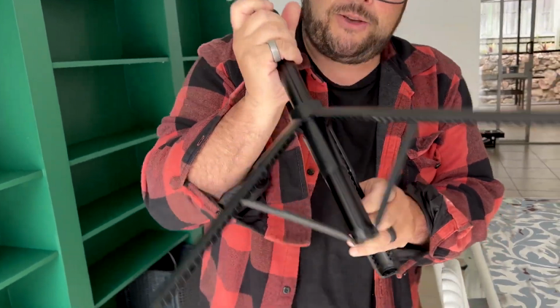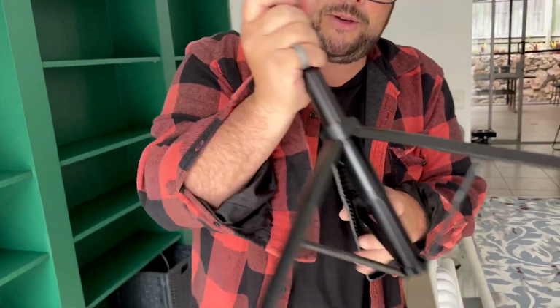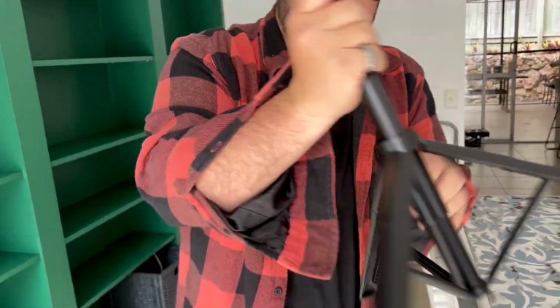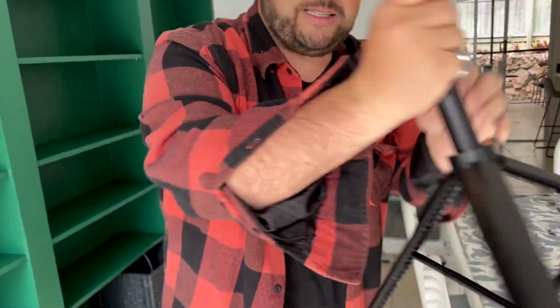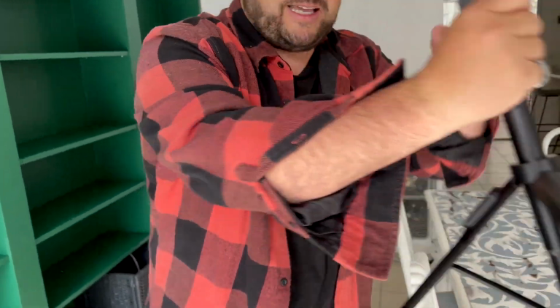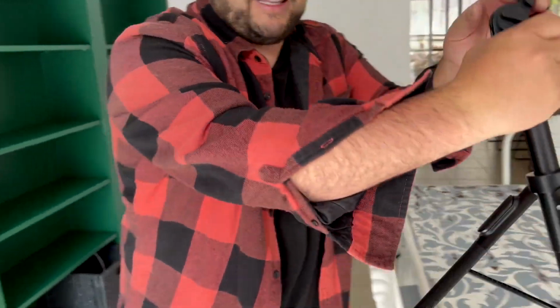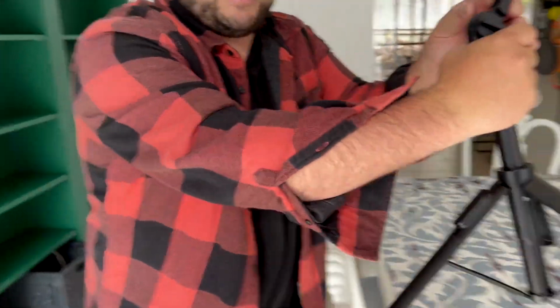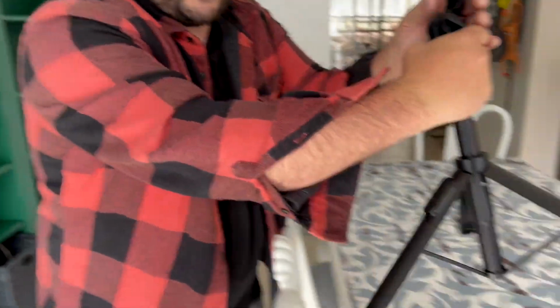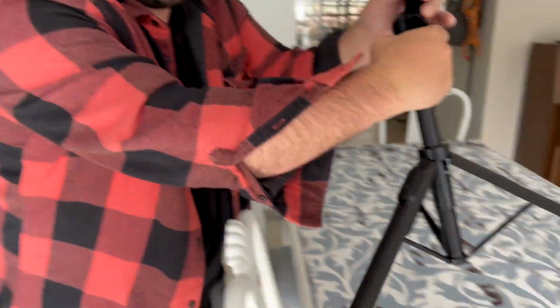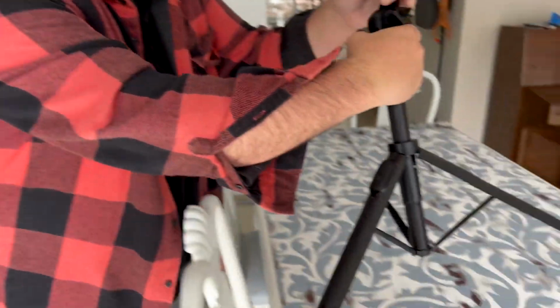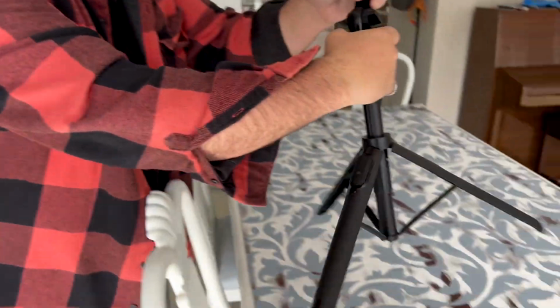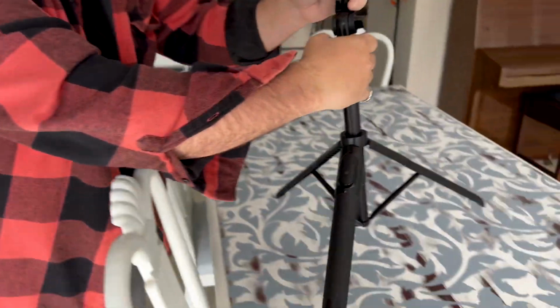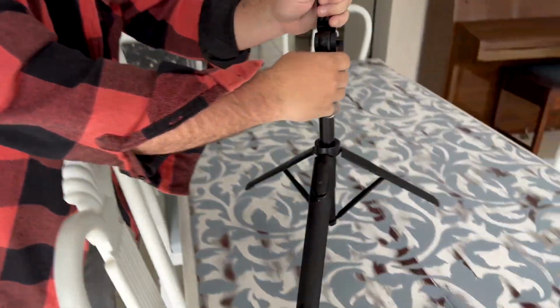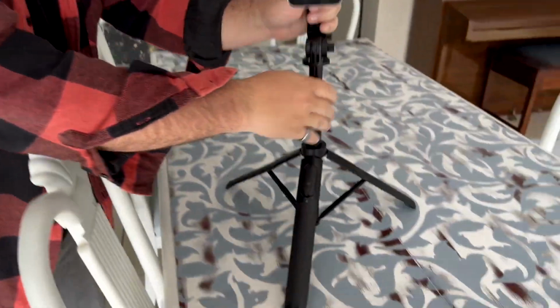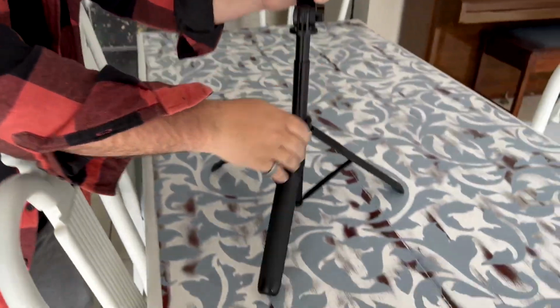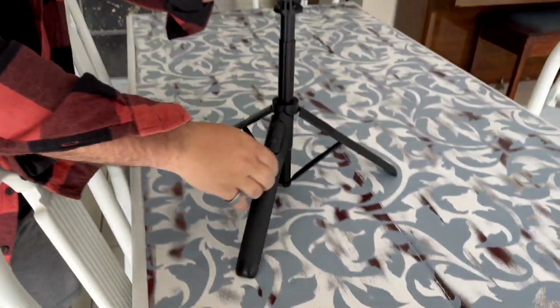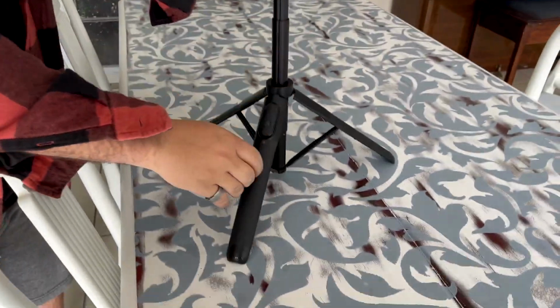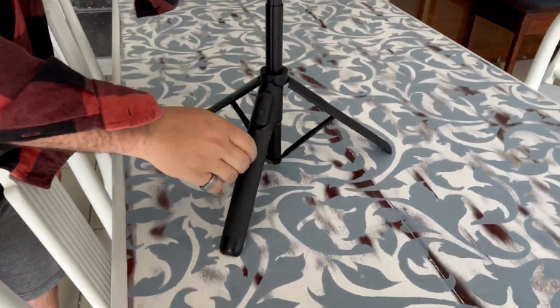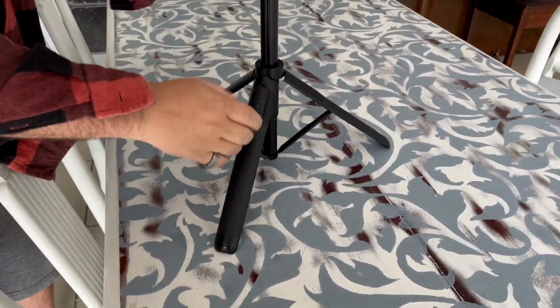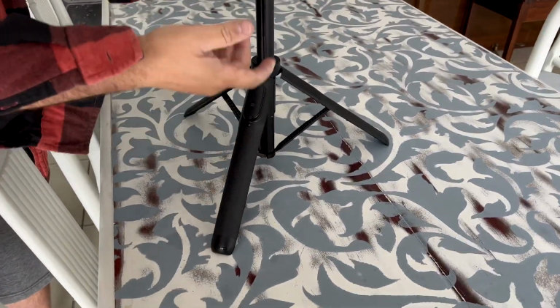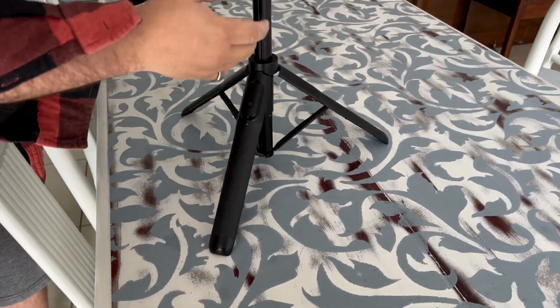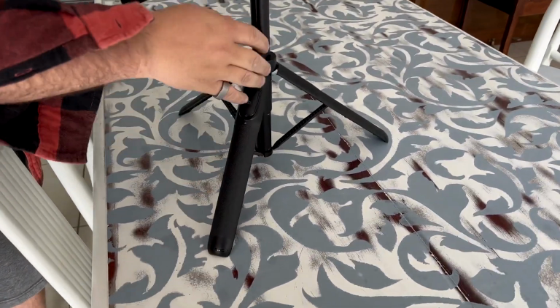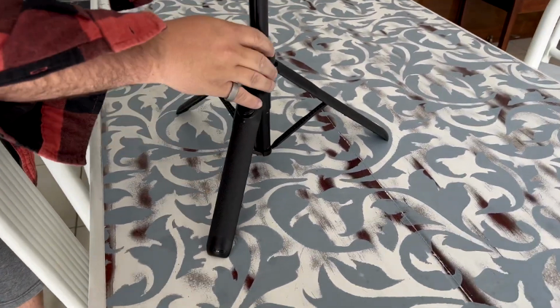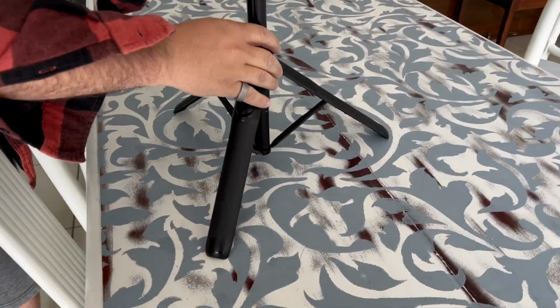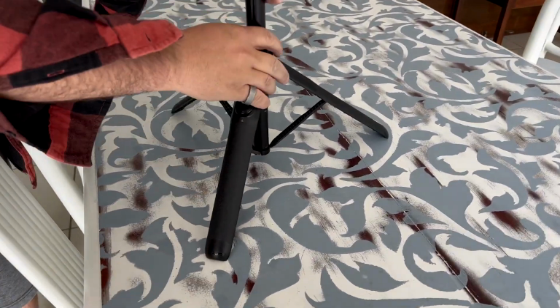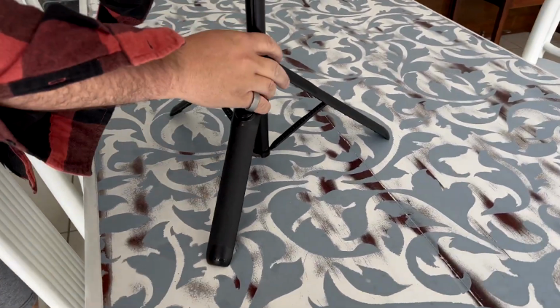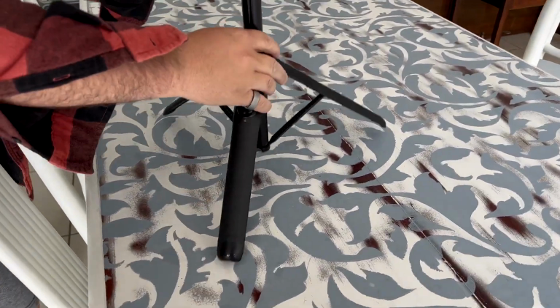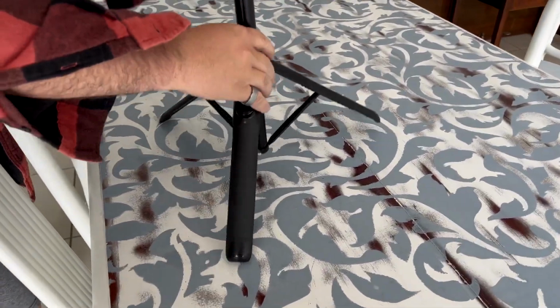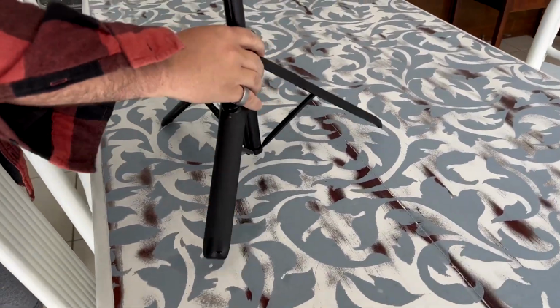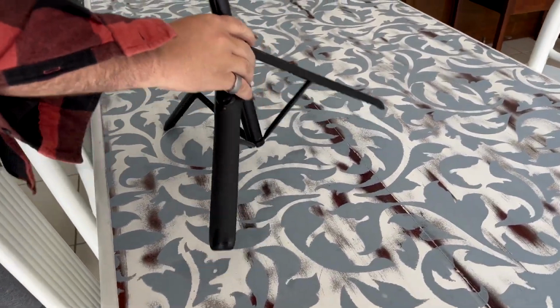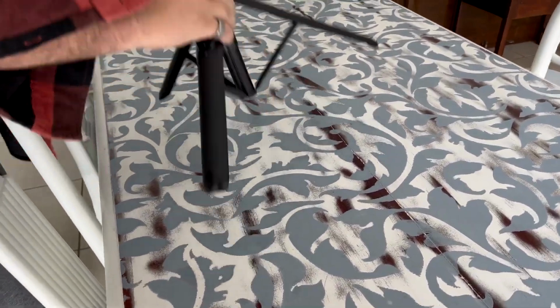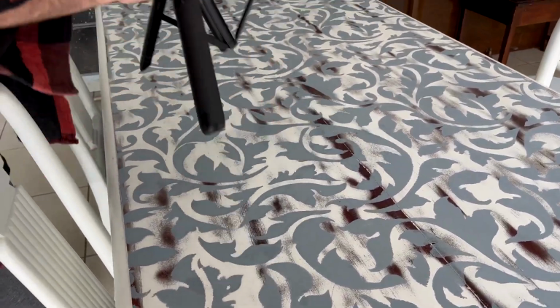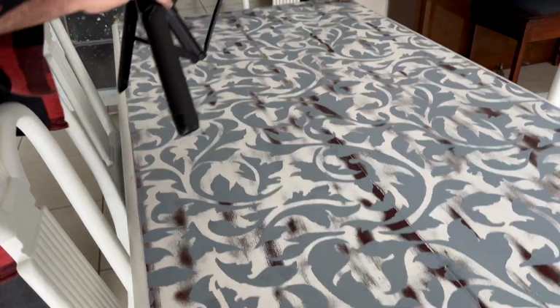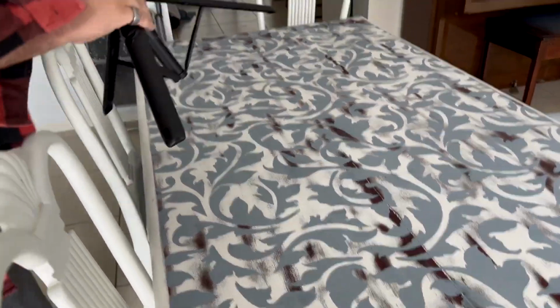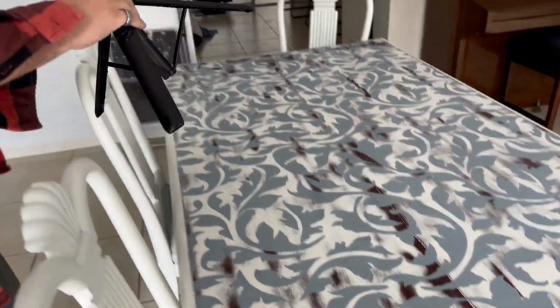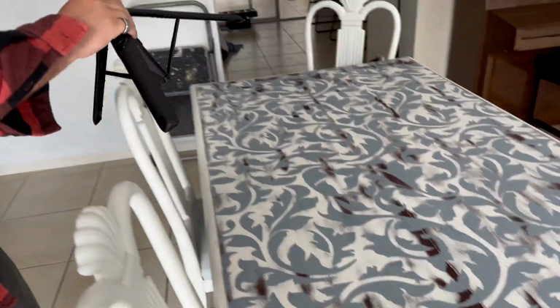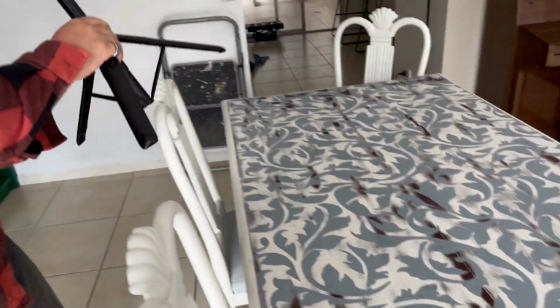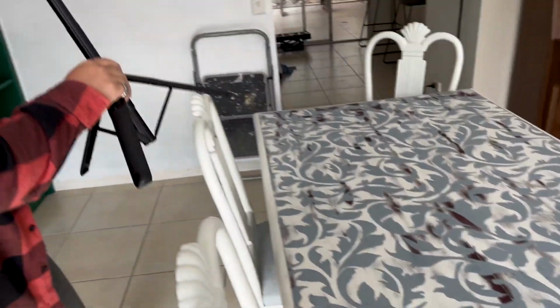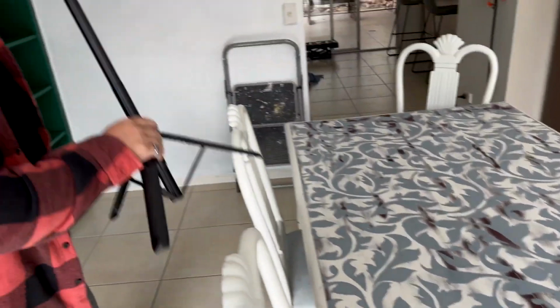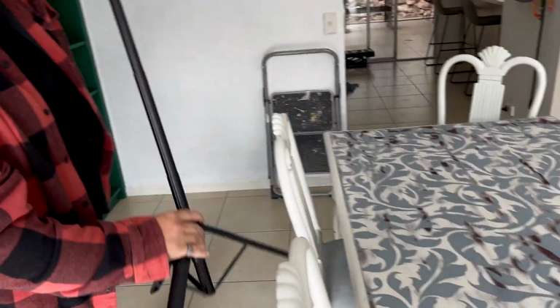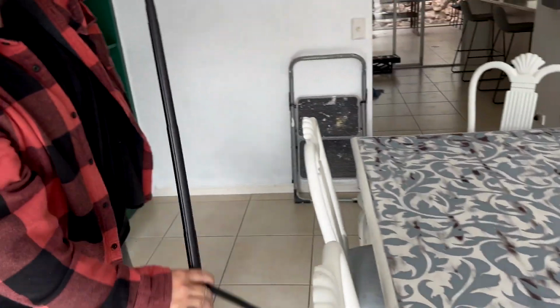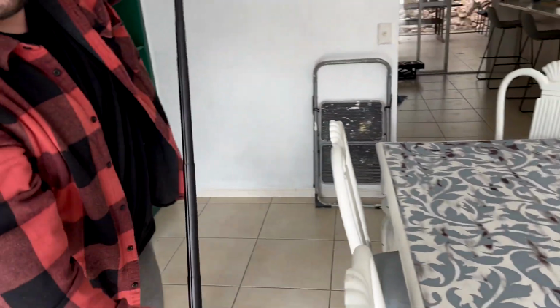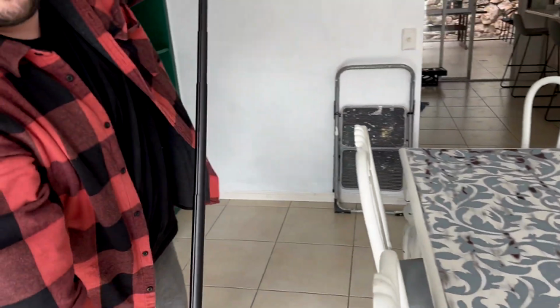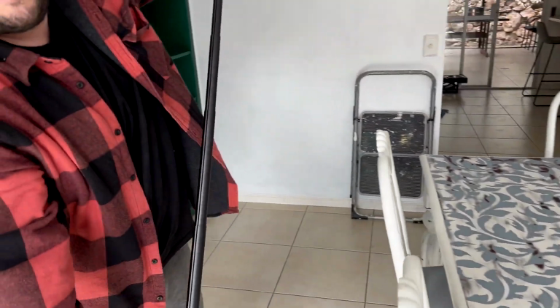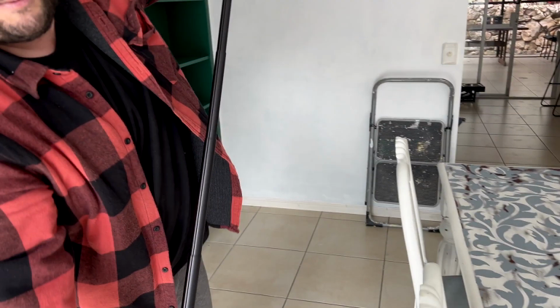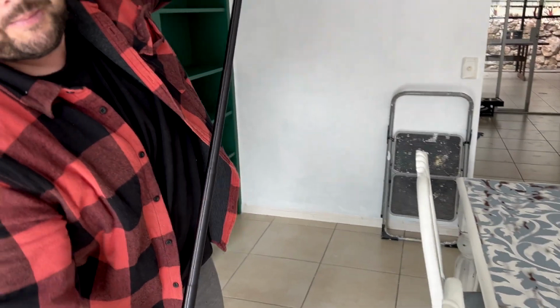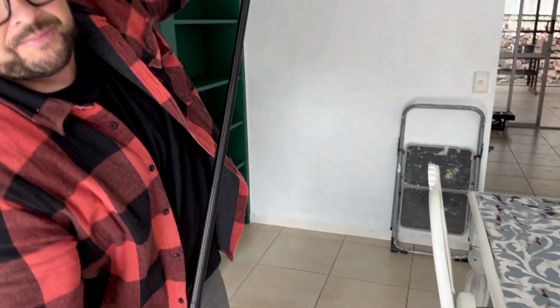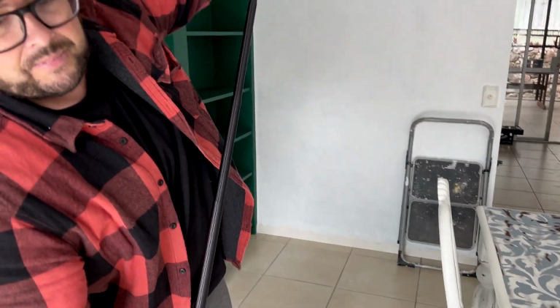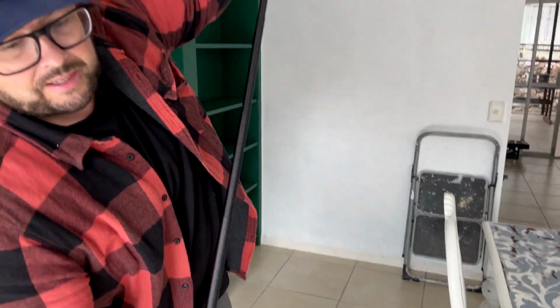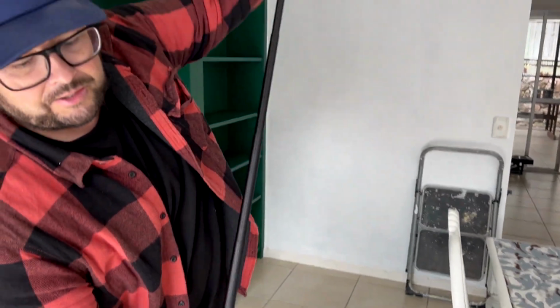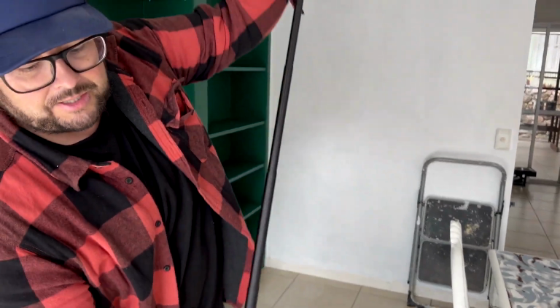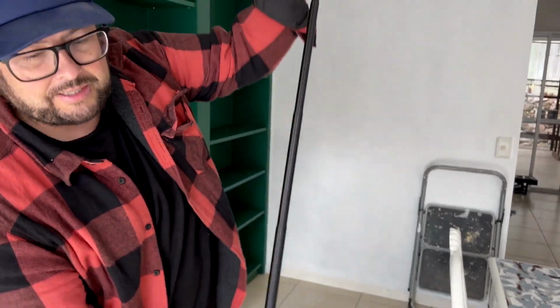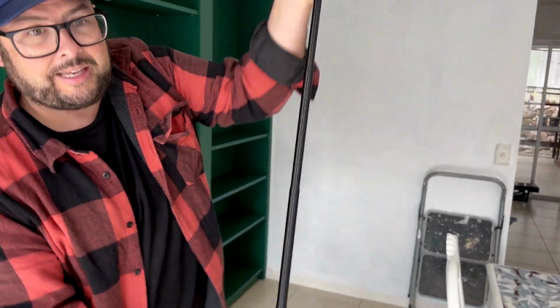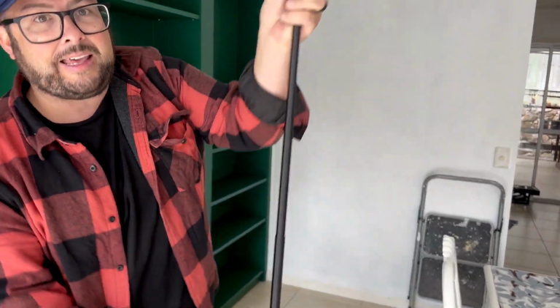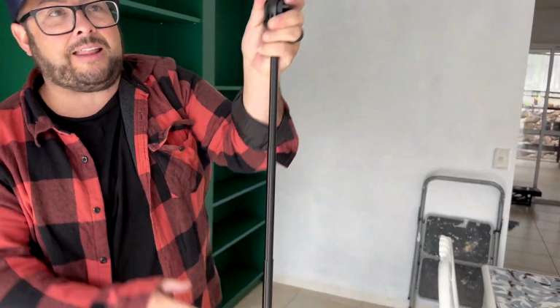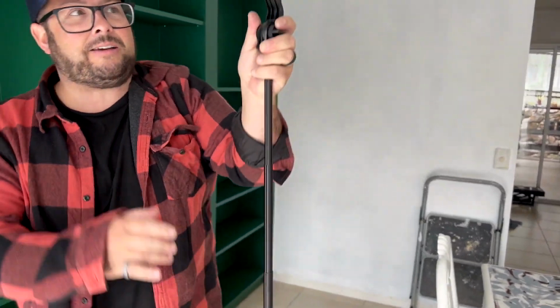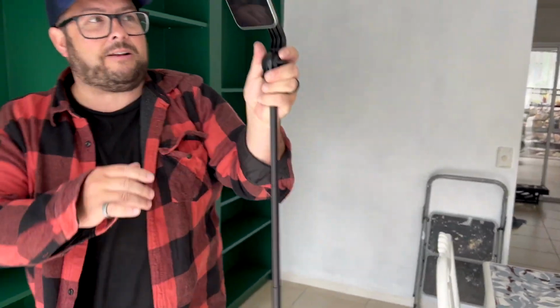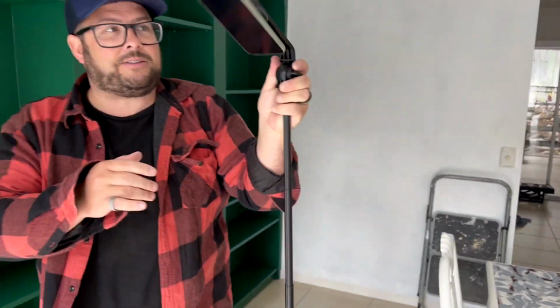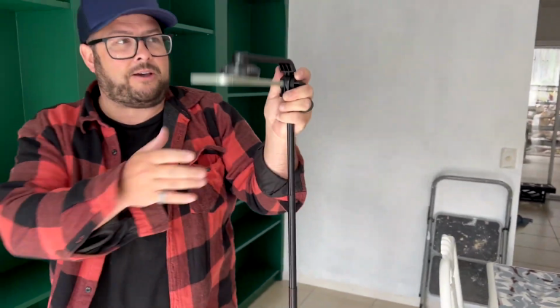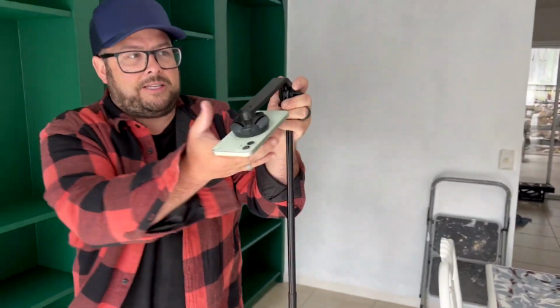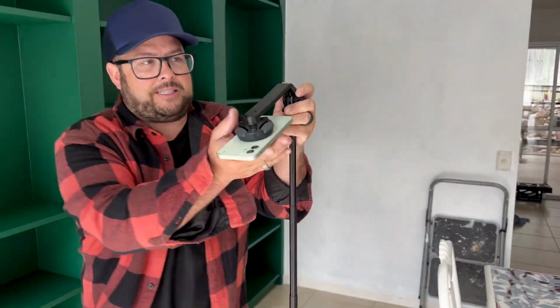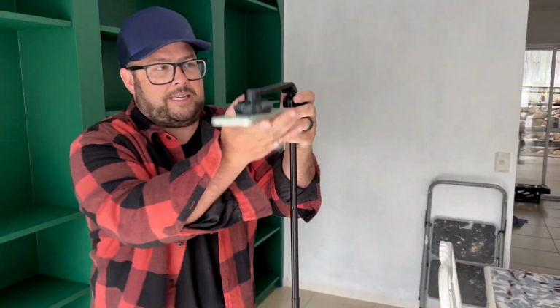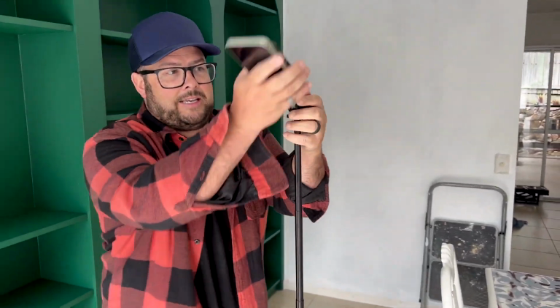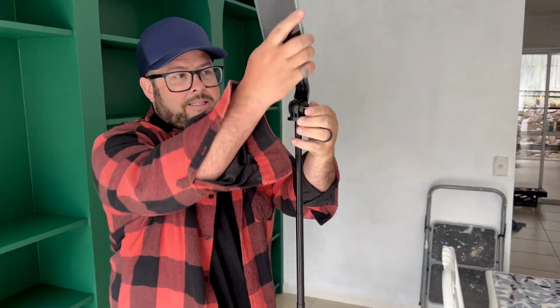So you can set this up on the table, or you can set it up on the ground just like that. Look at how tall this thing is.